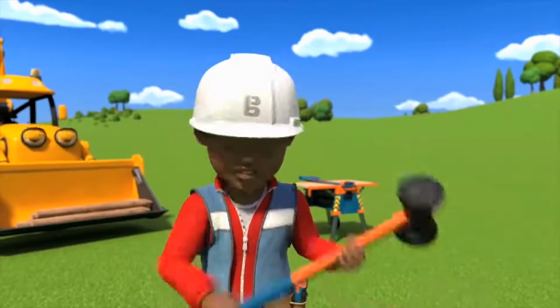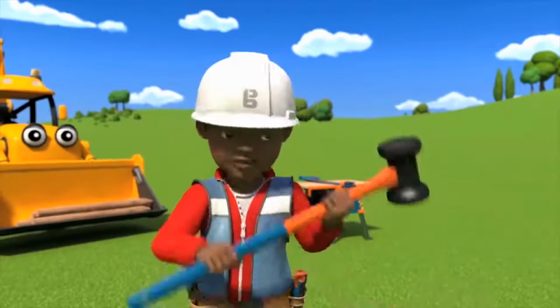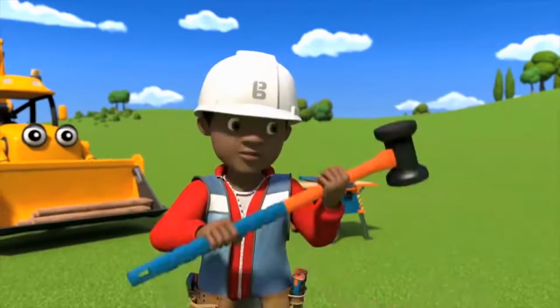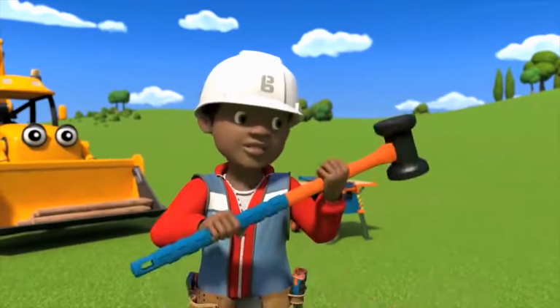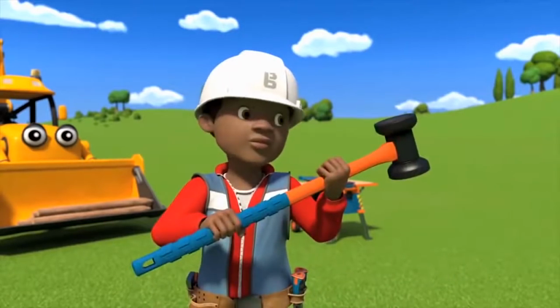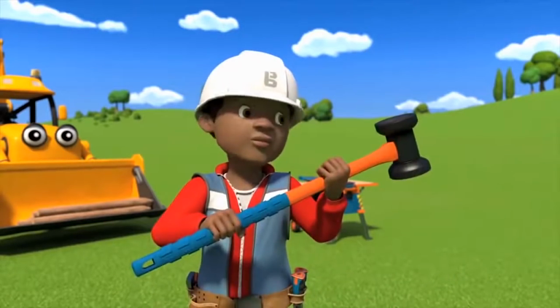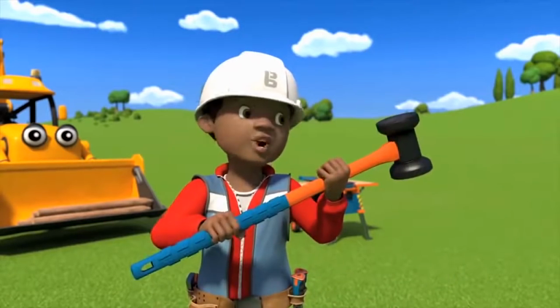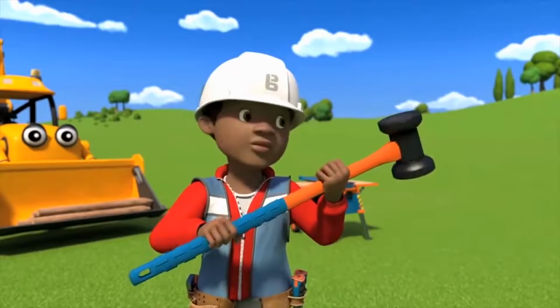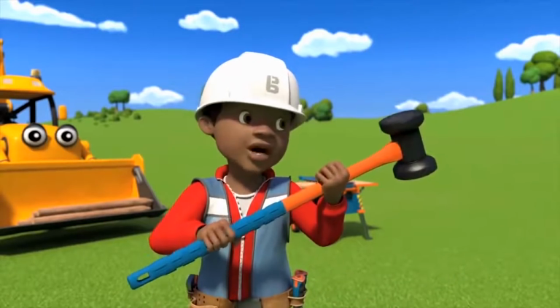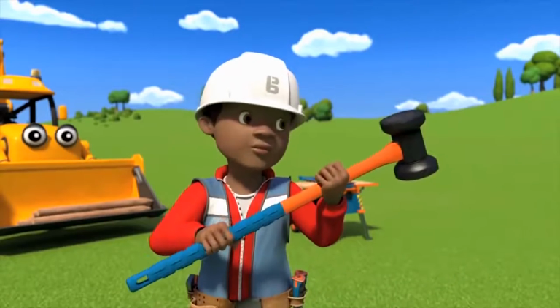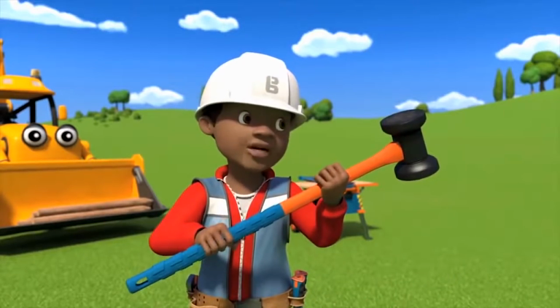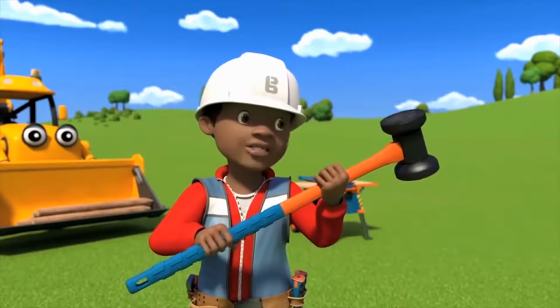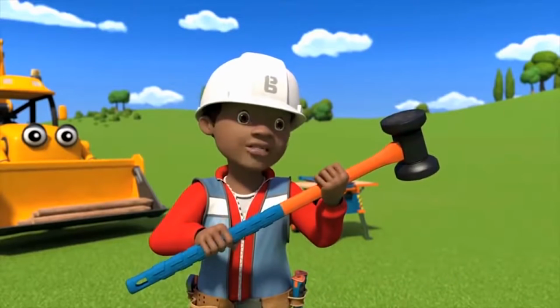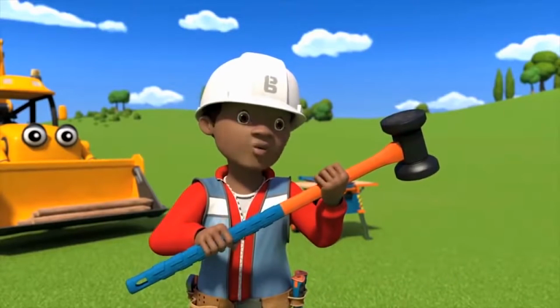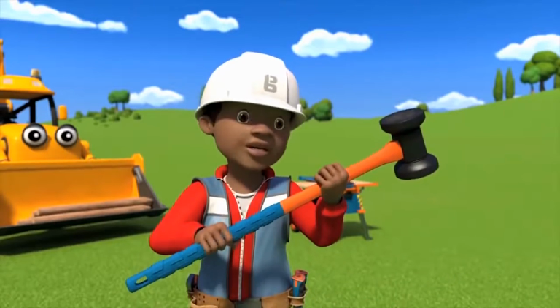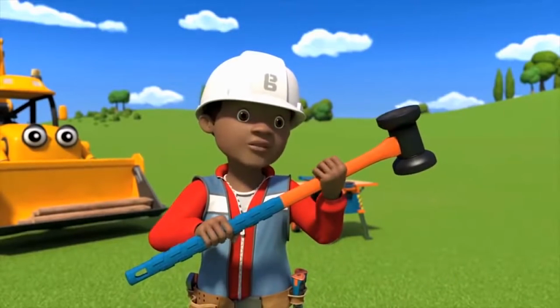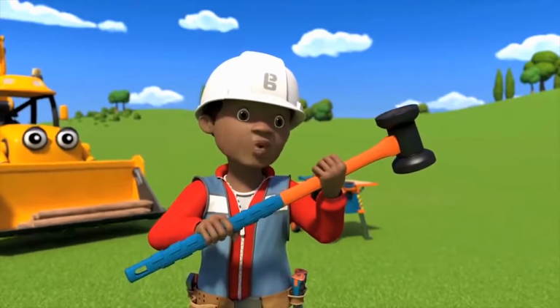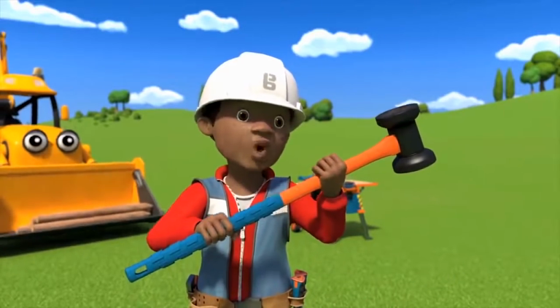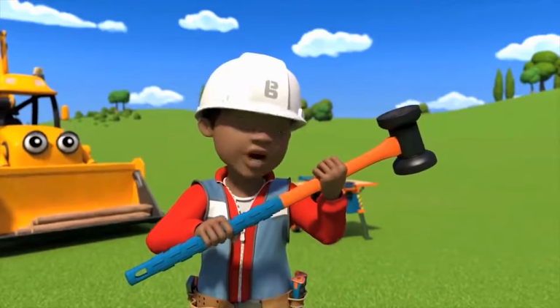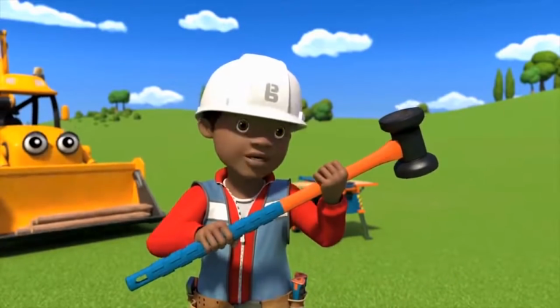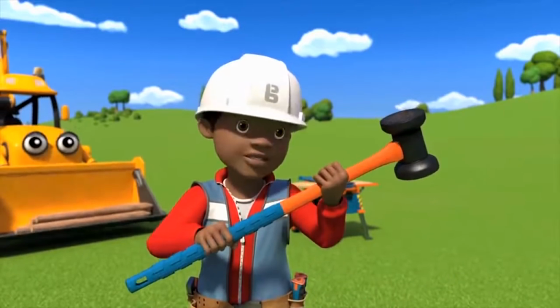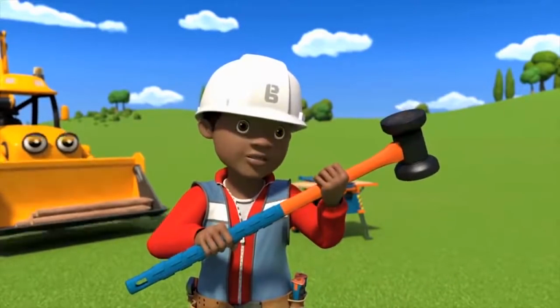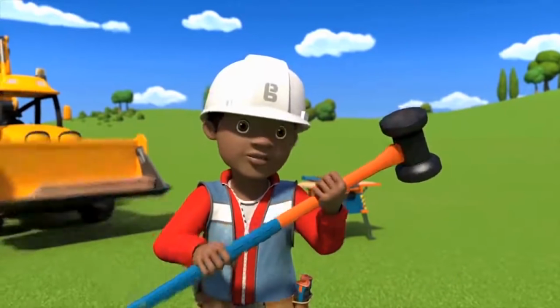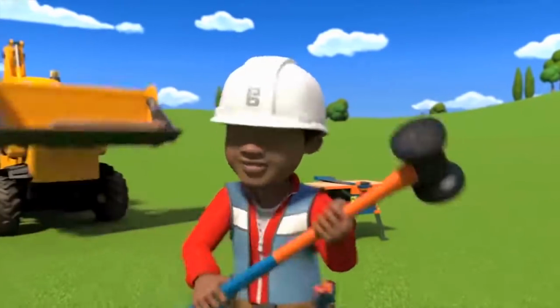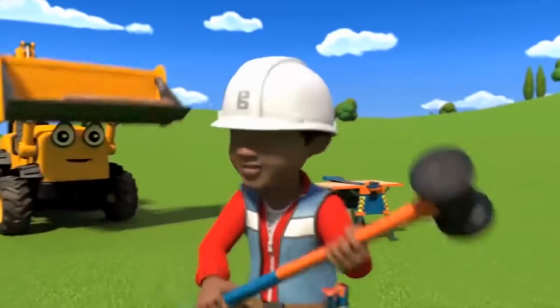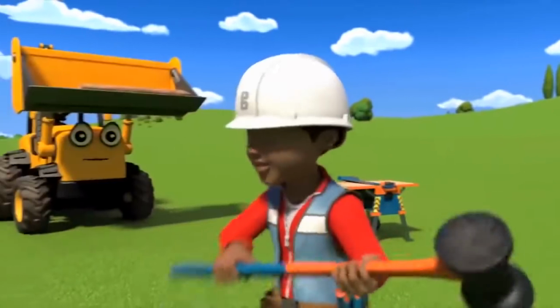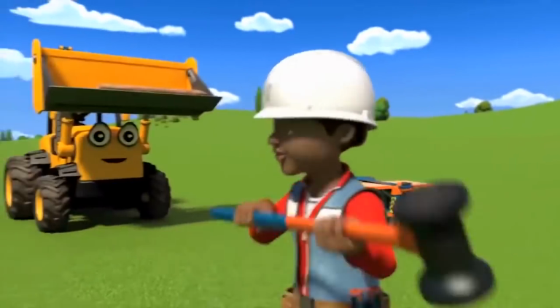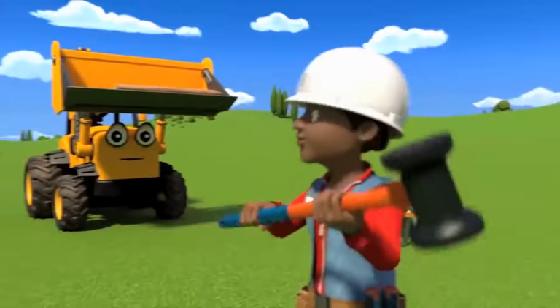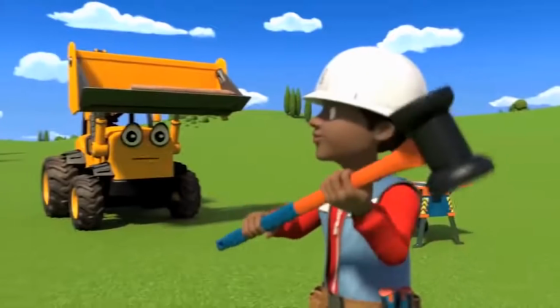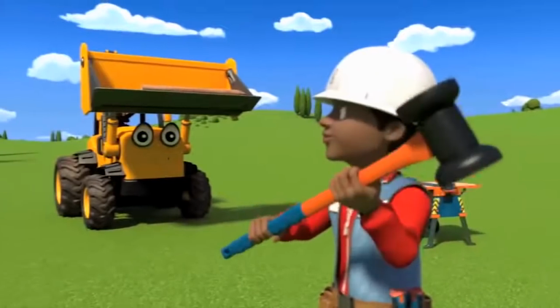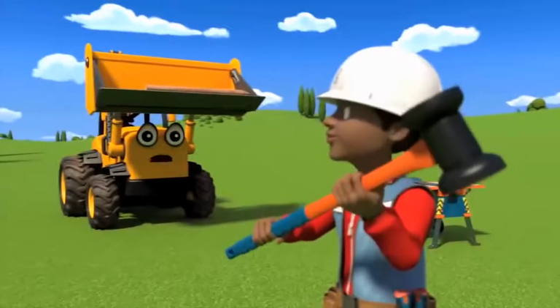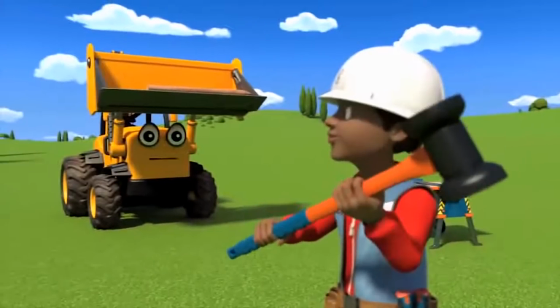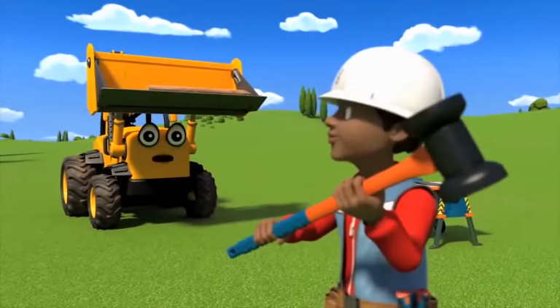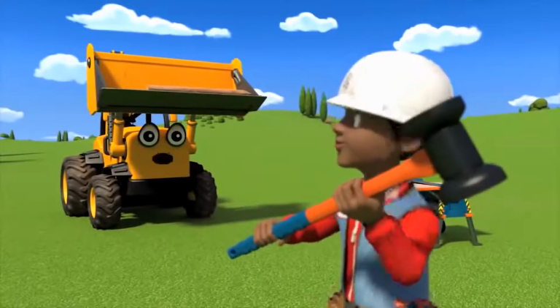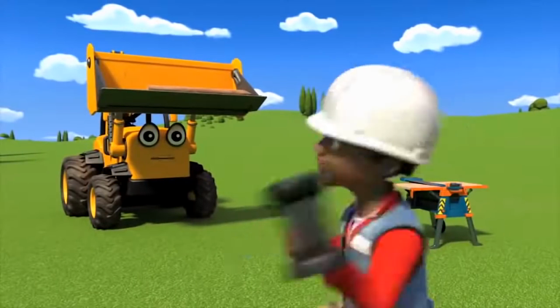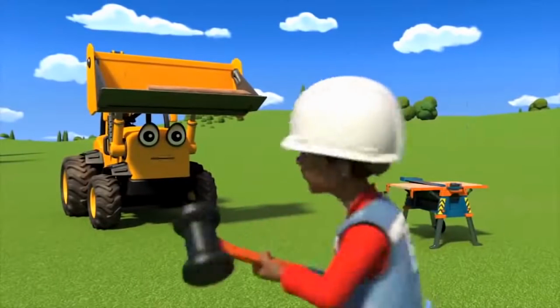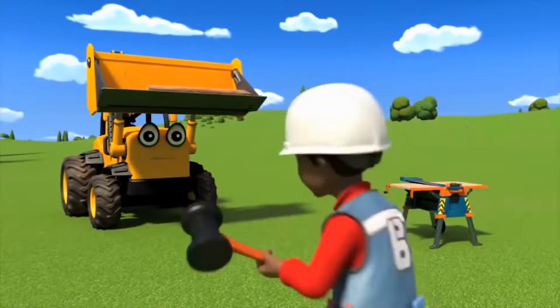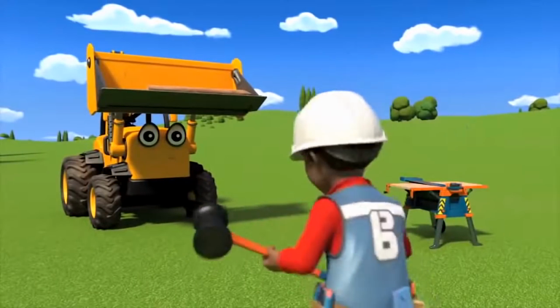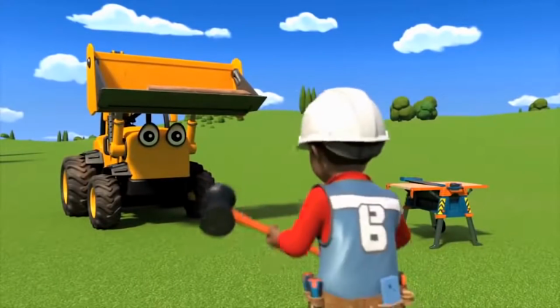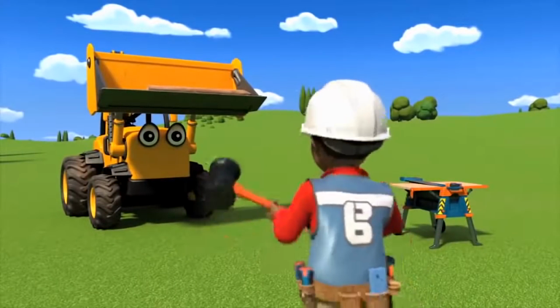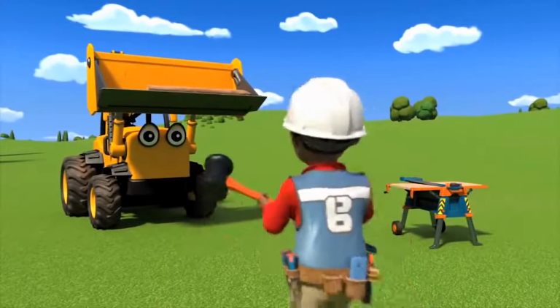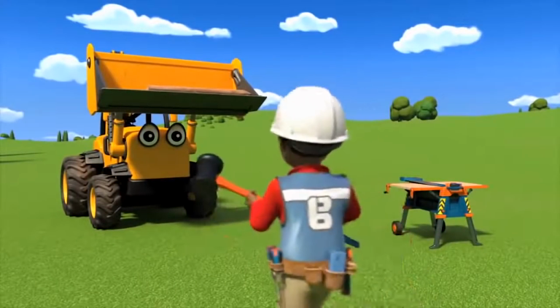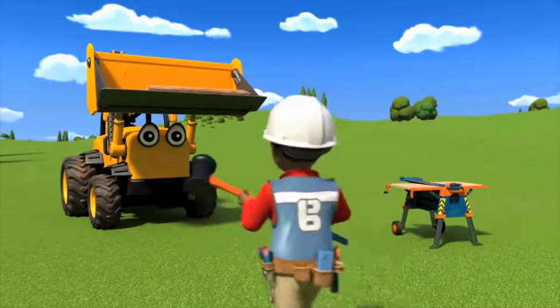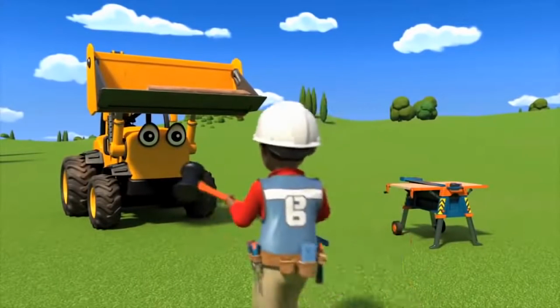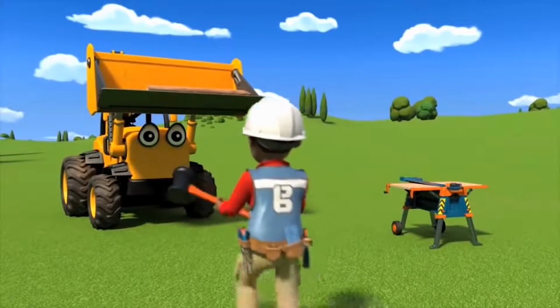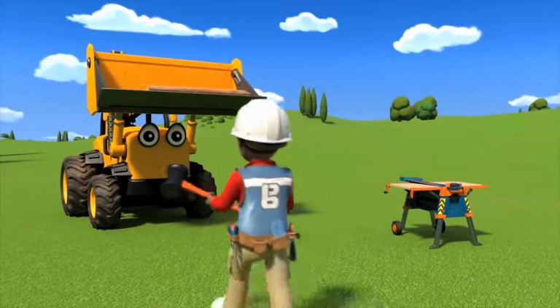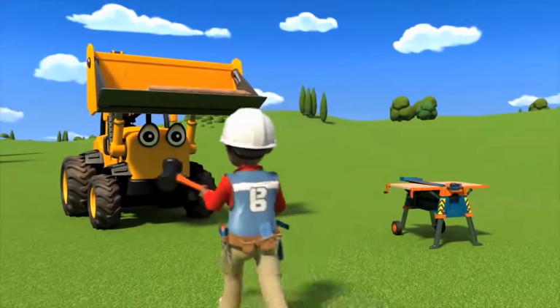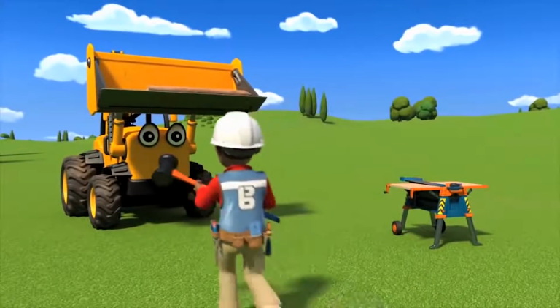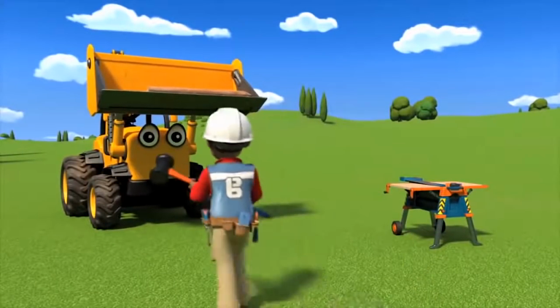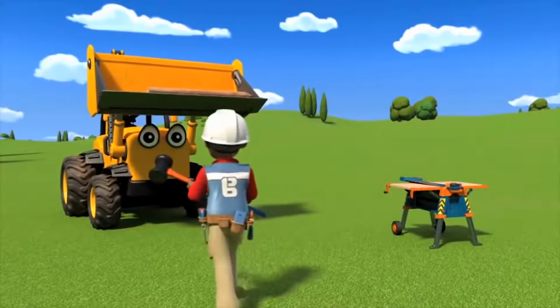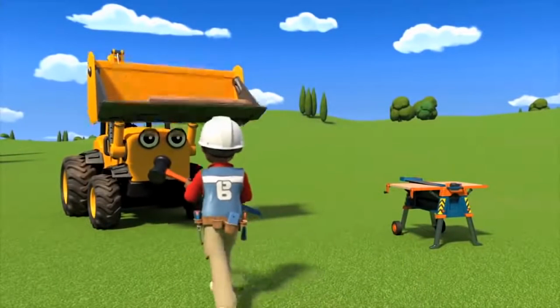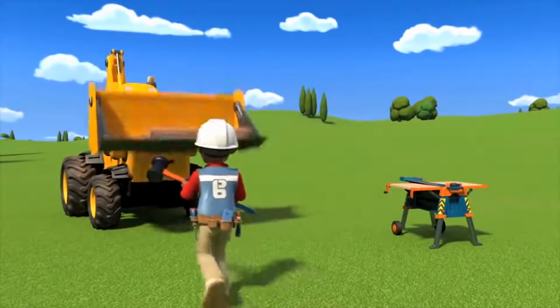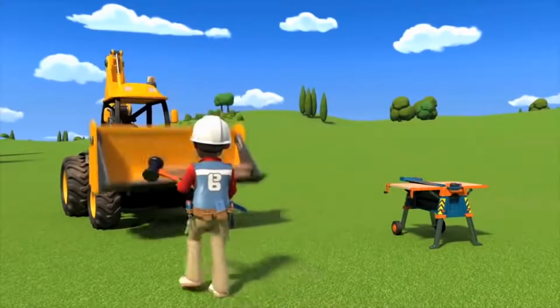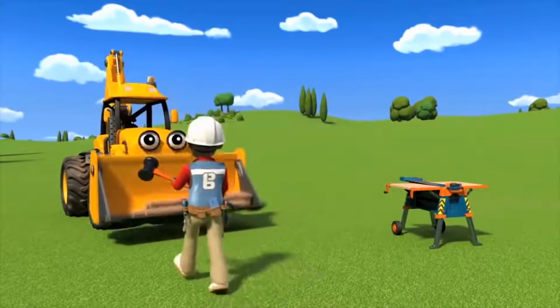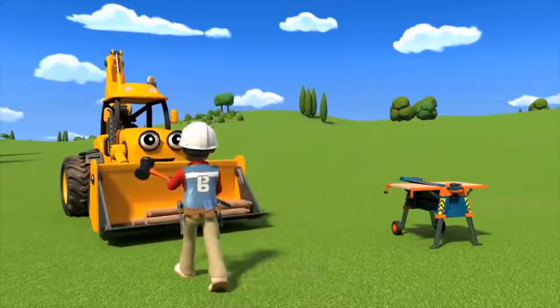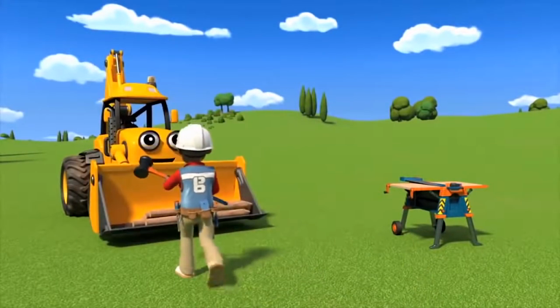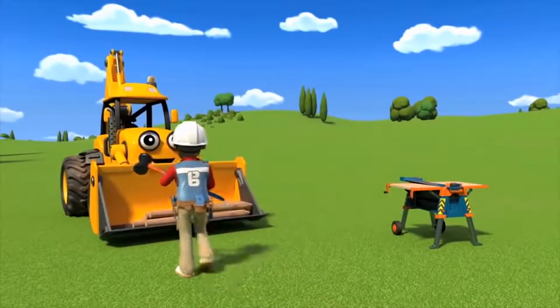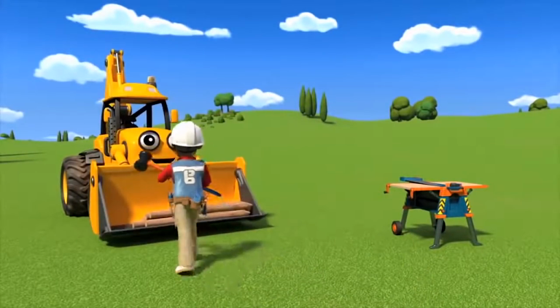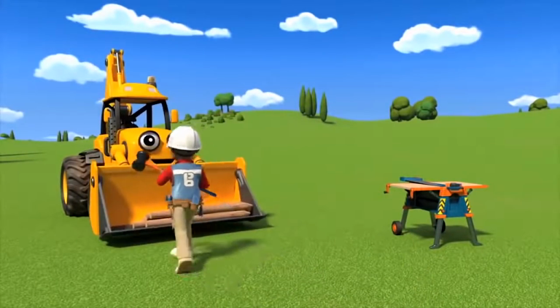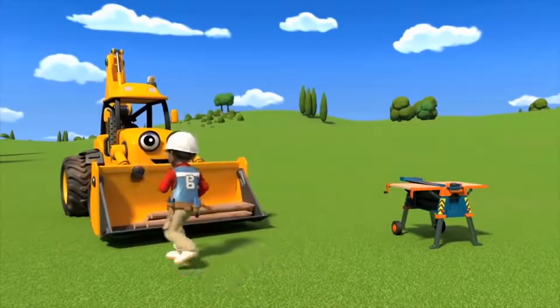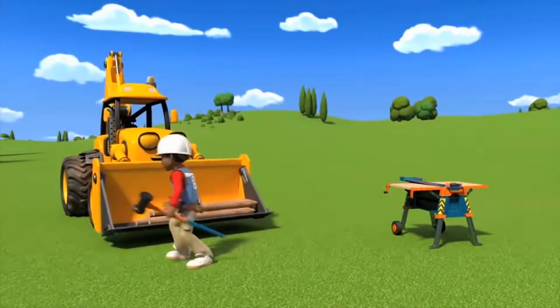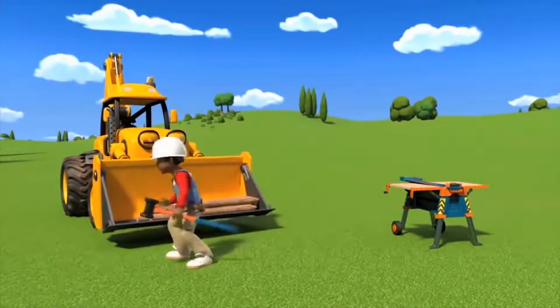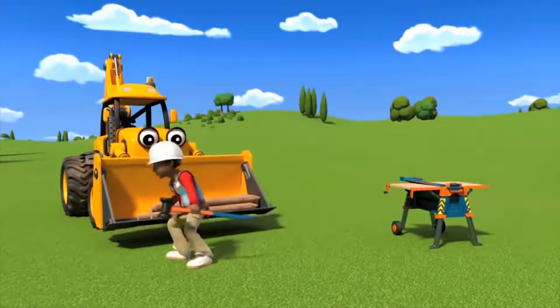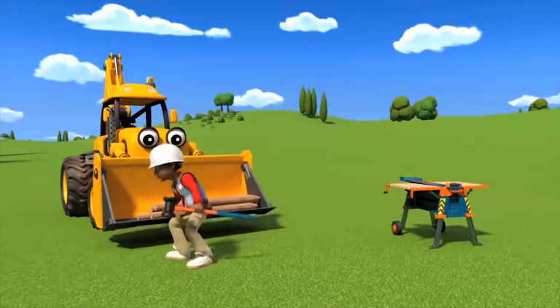This big post hammer is ready for whacking. And I'm ready with the posts. Let's start whacking them in.